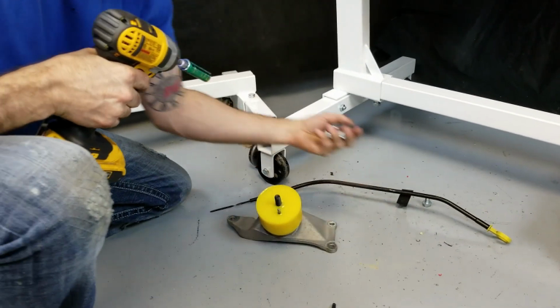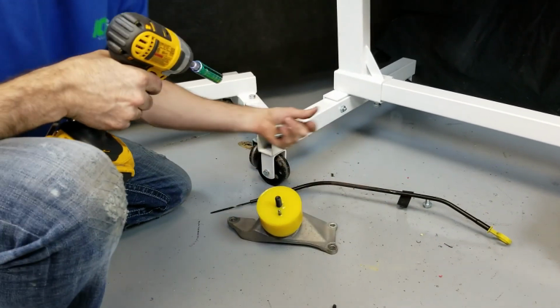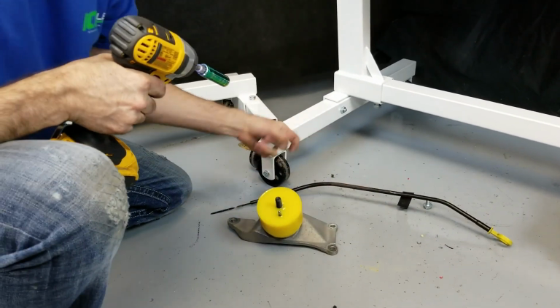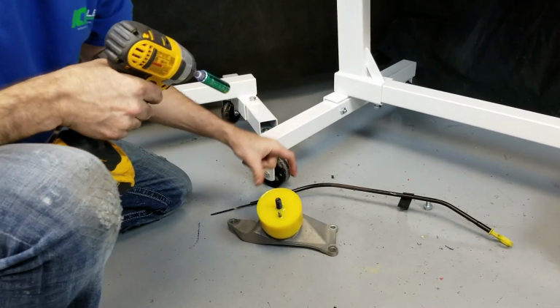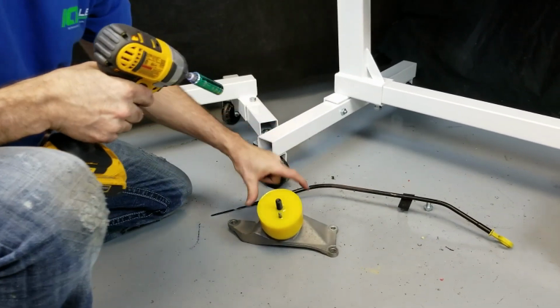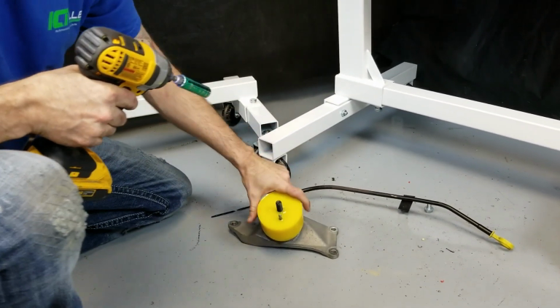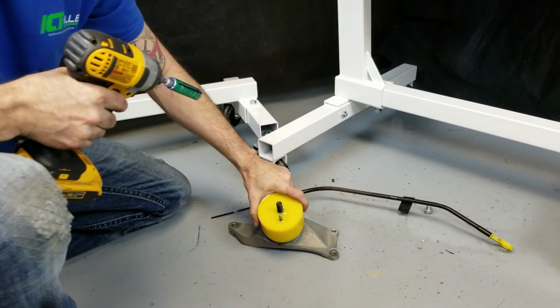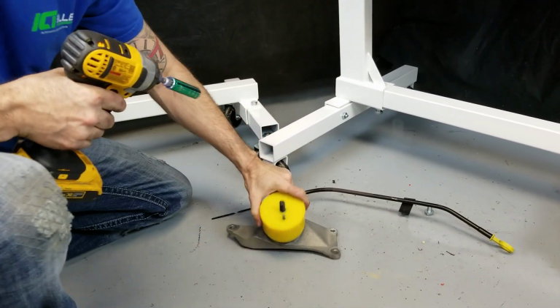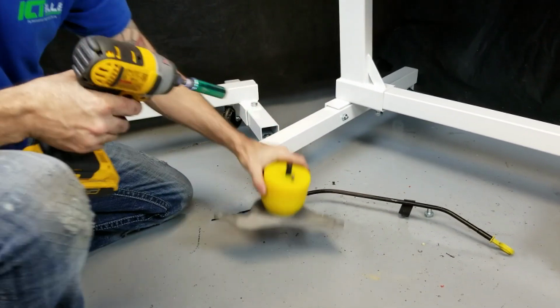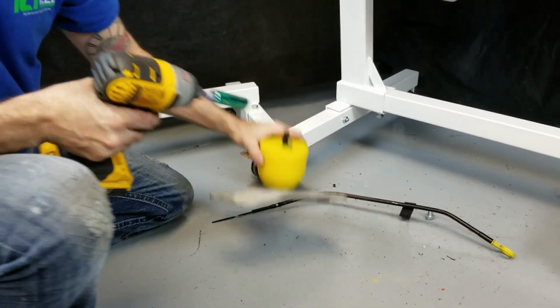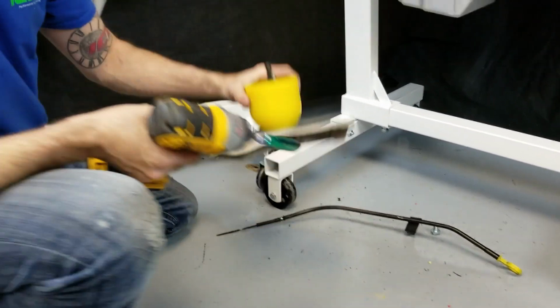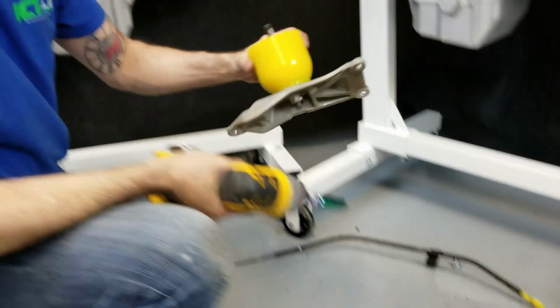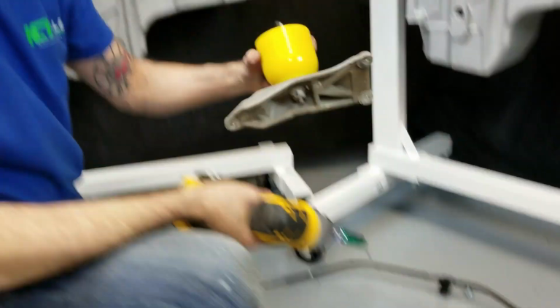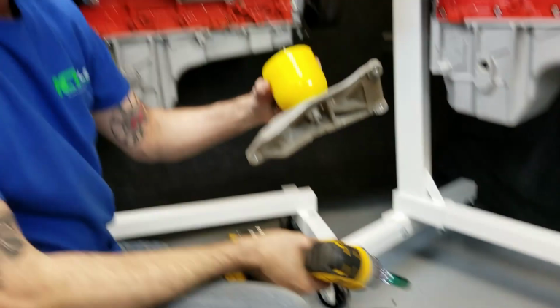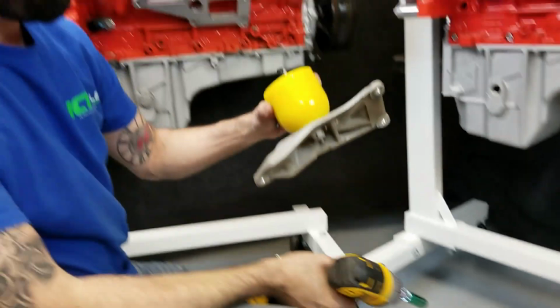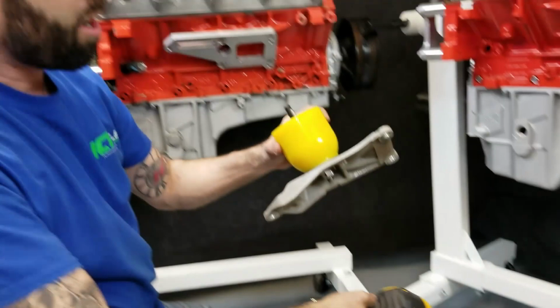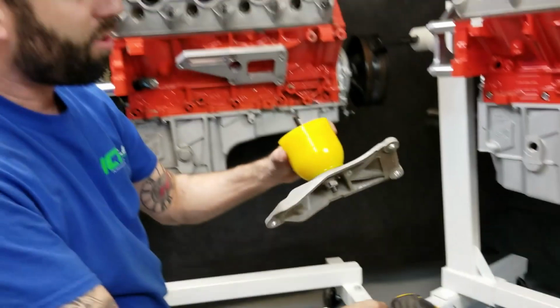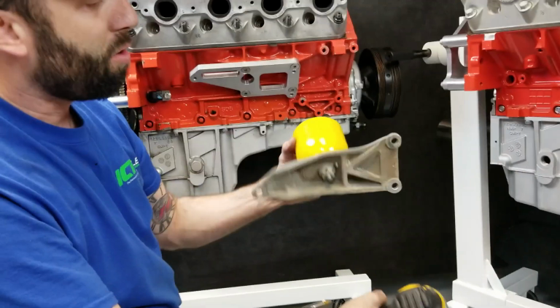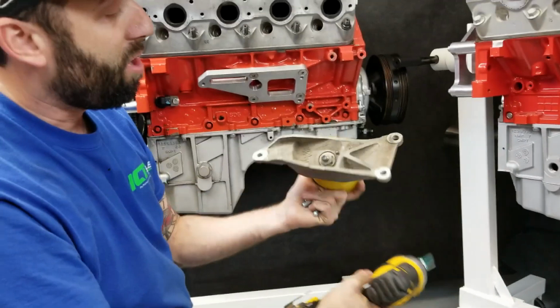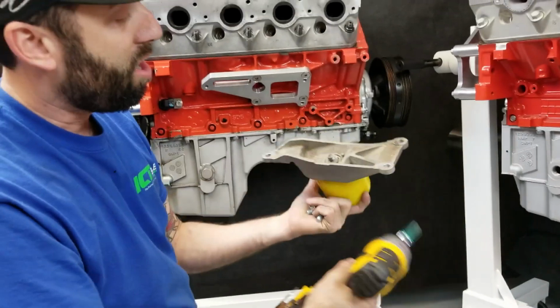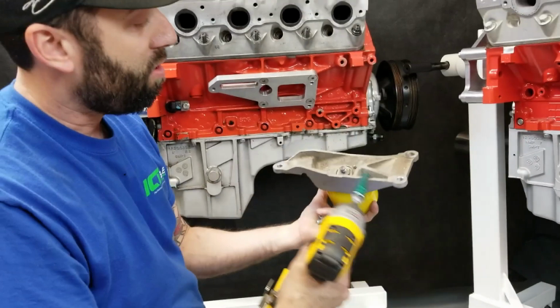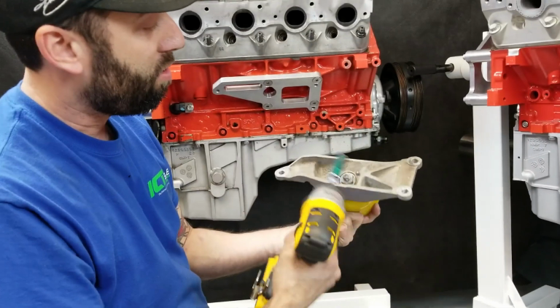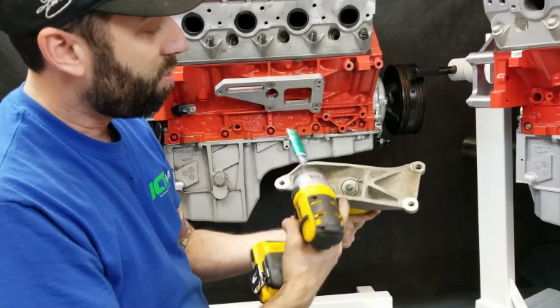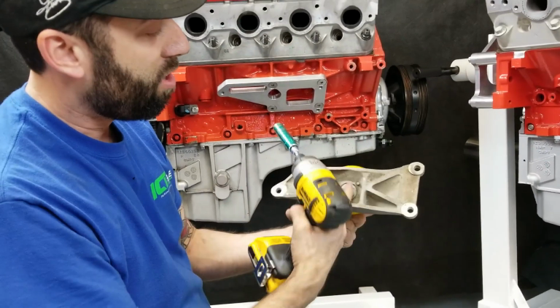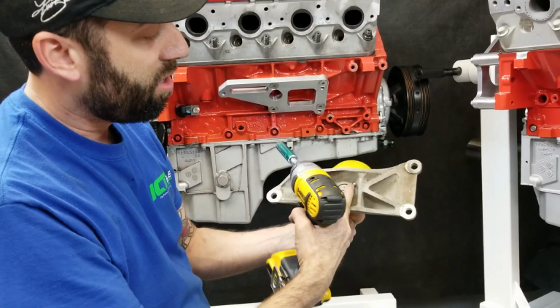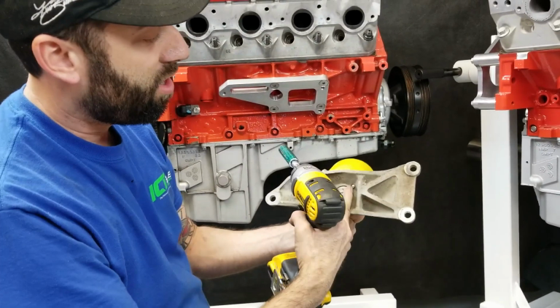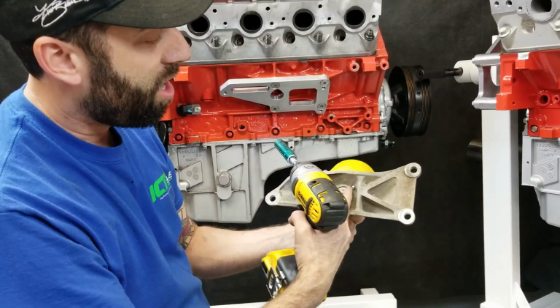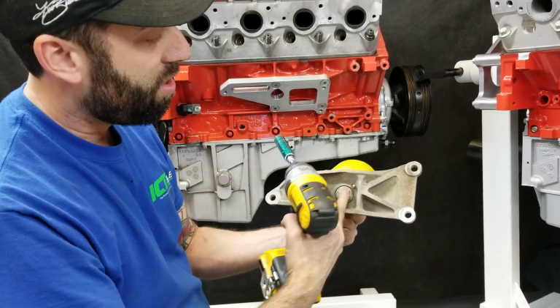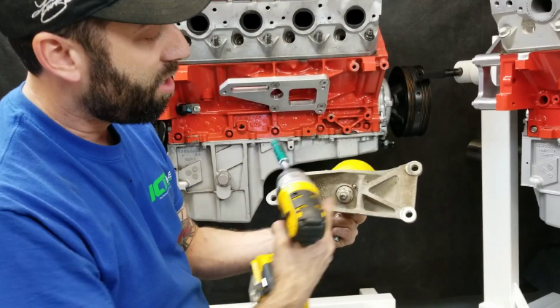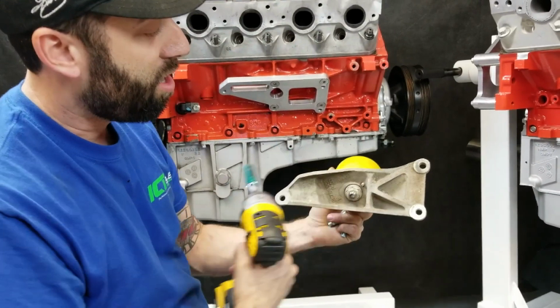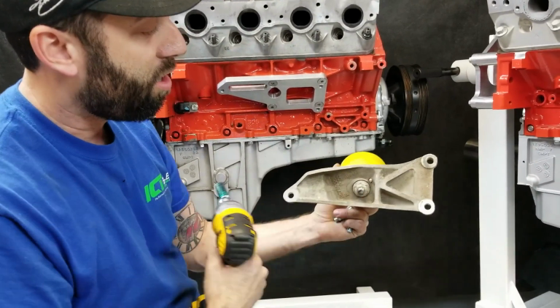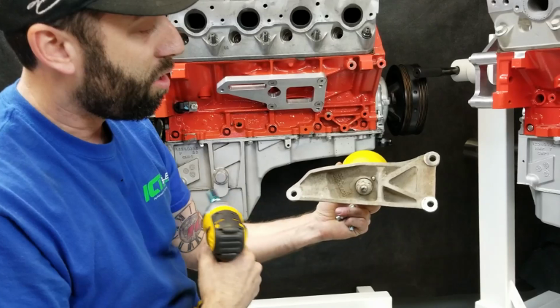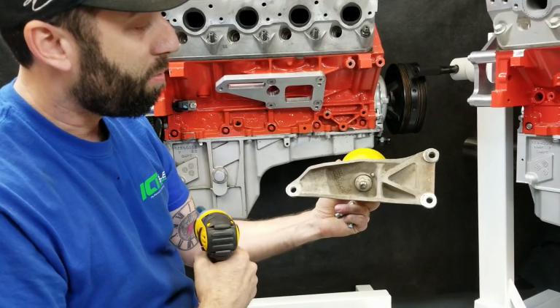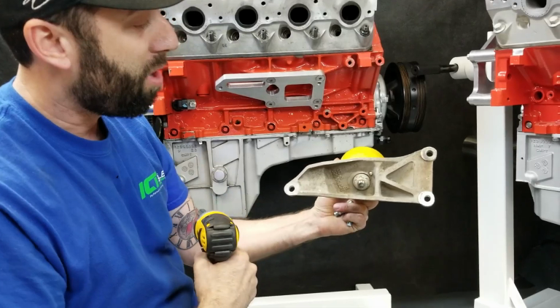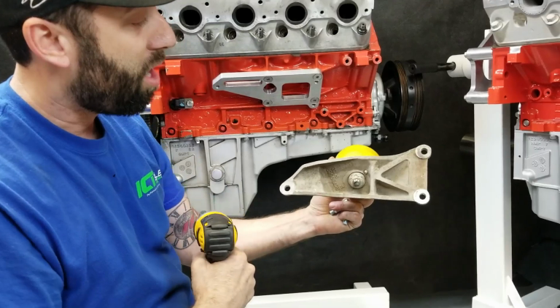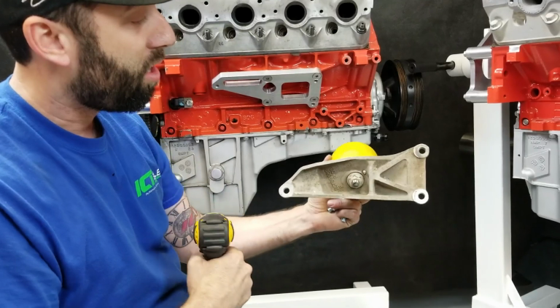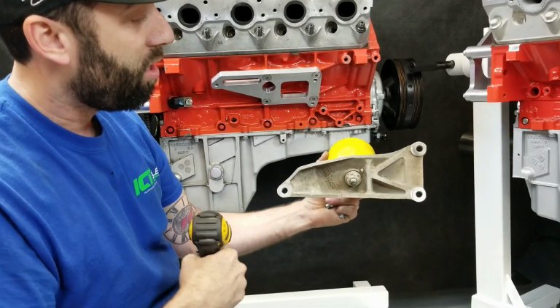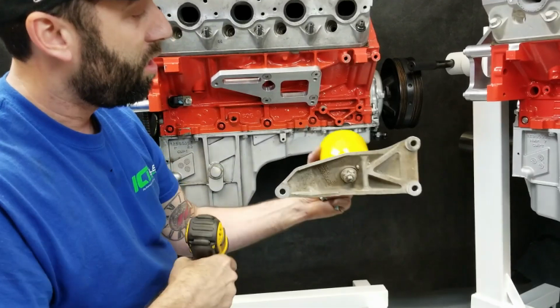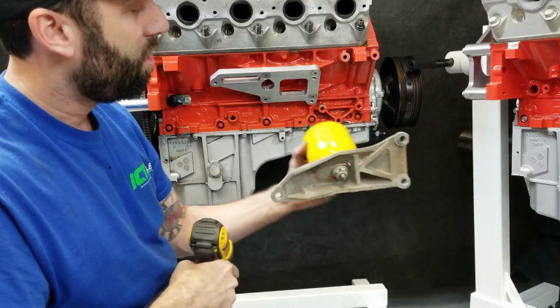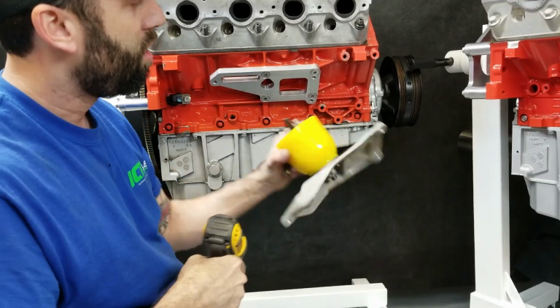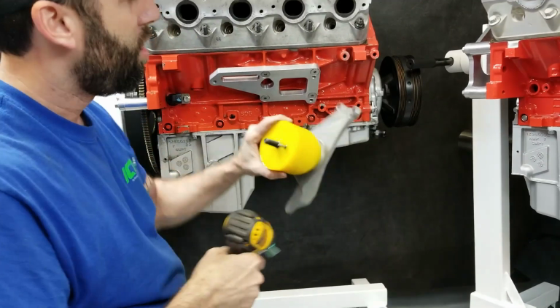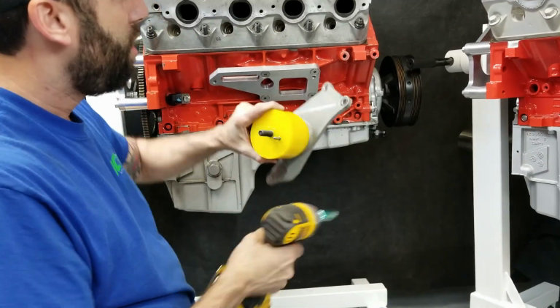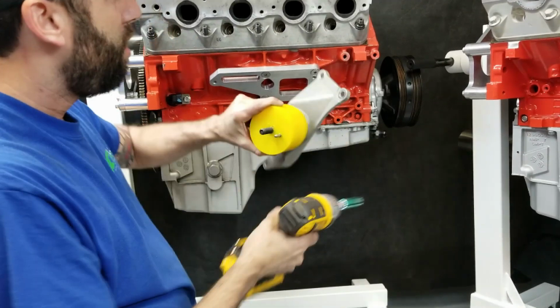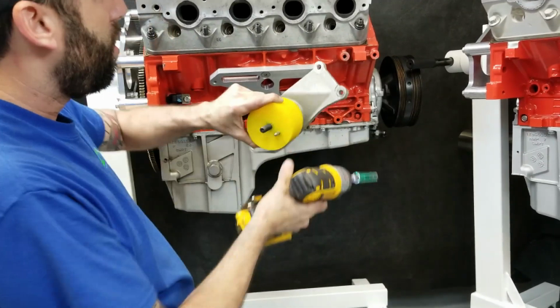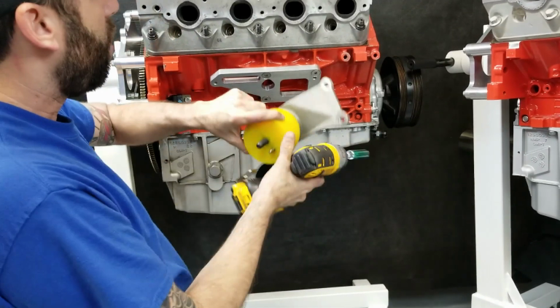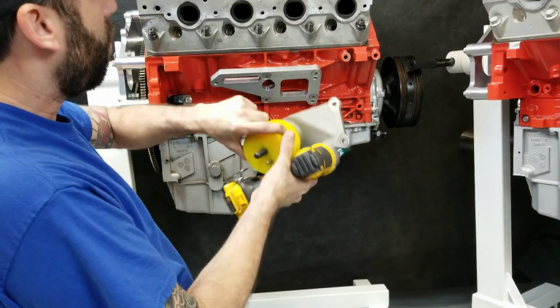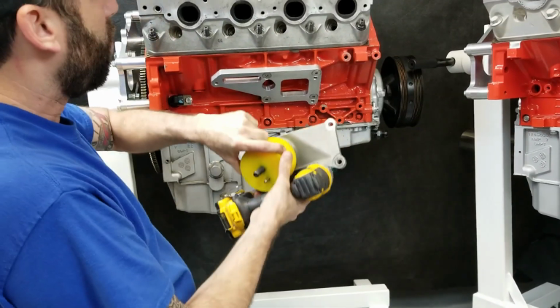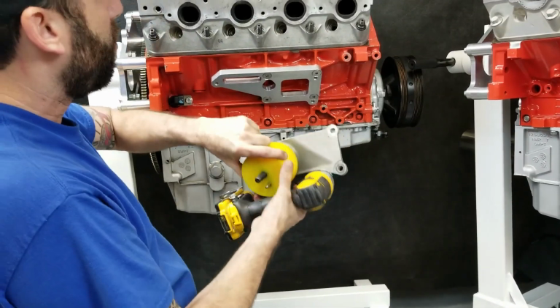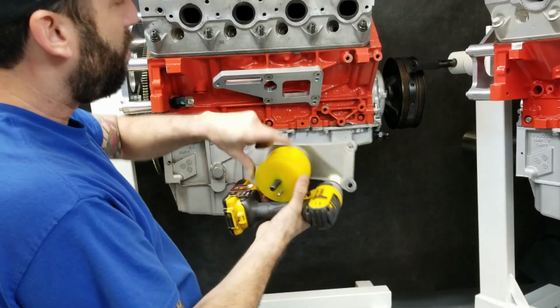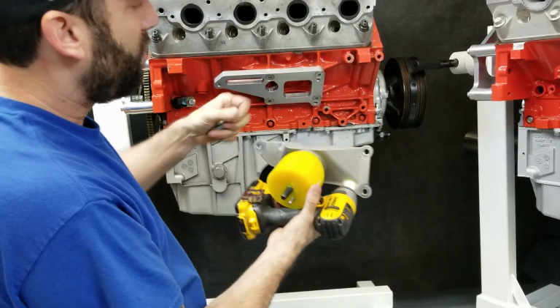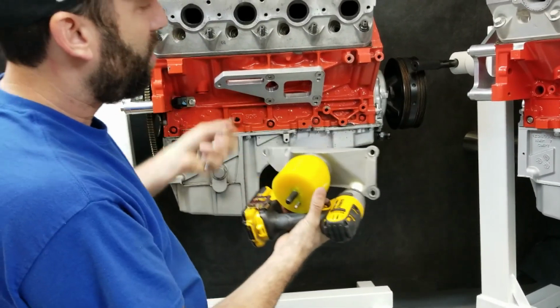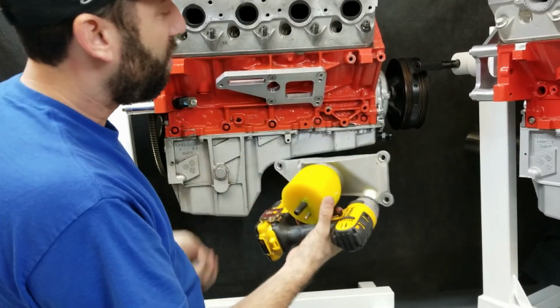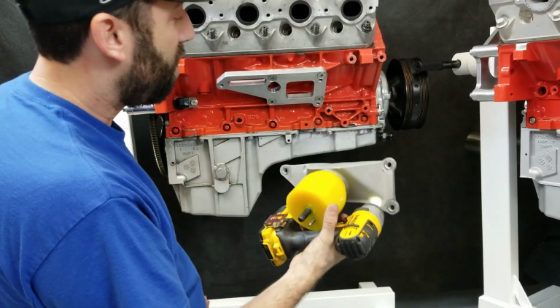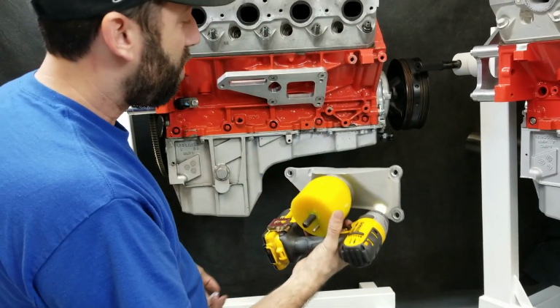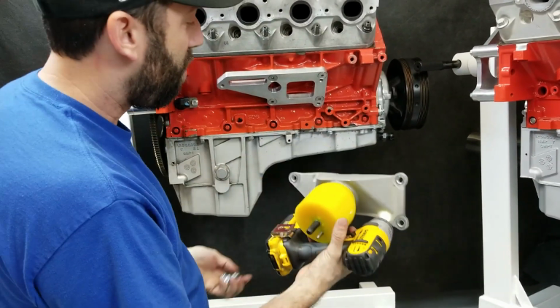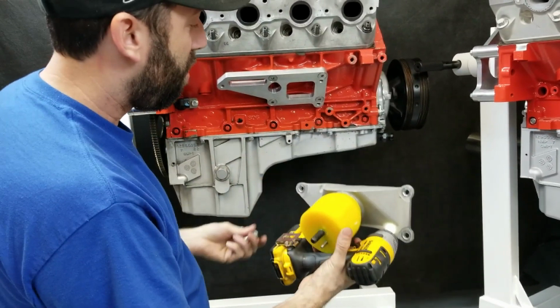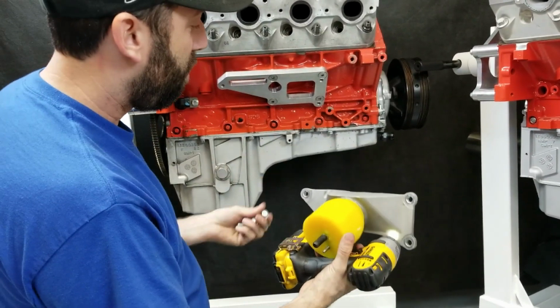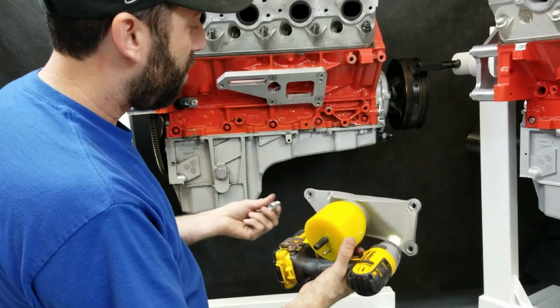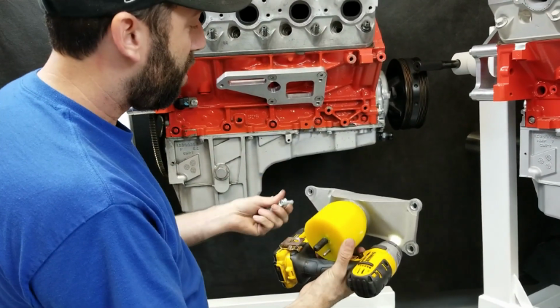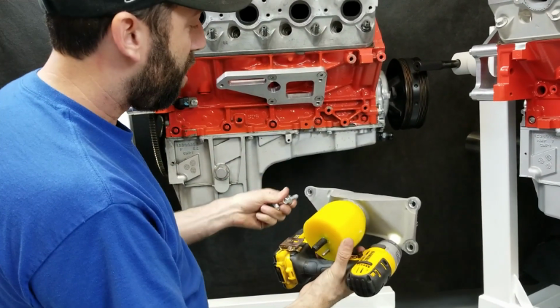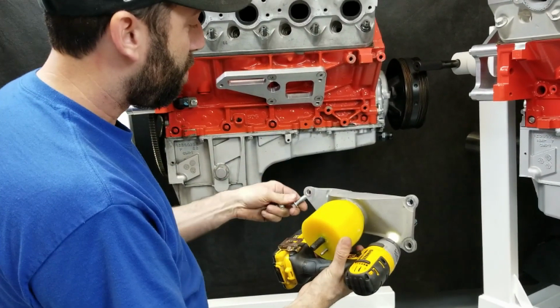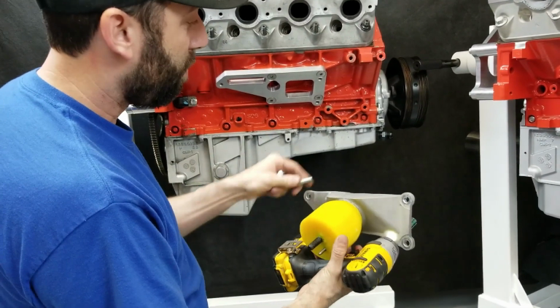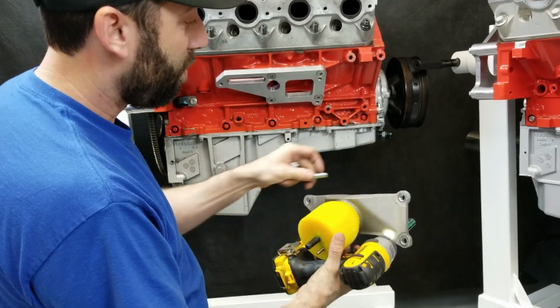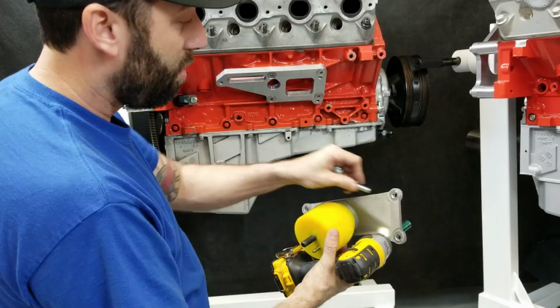Then we'll go ahead and install our factory mount, tighten the nut on the back, and just put this on right over the top of it.